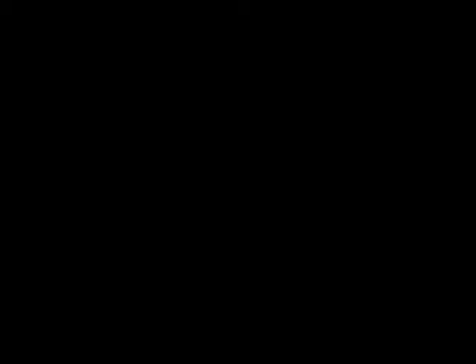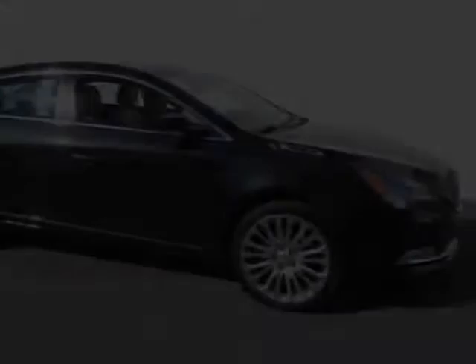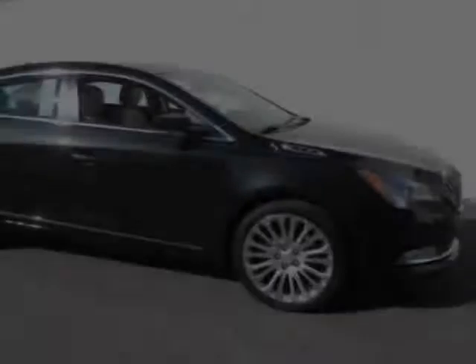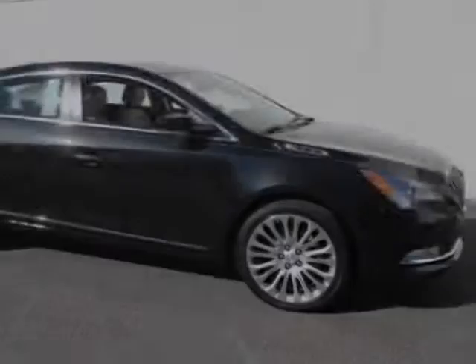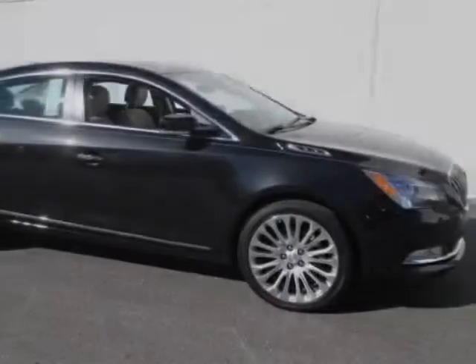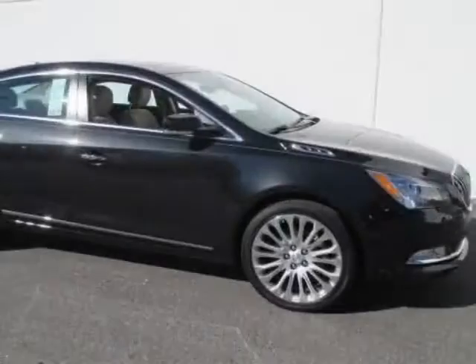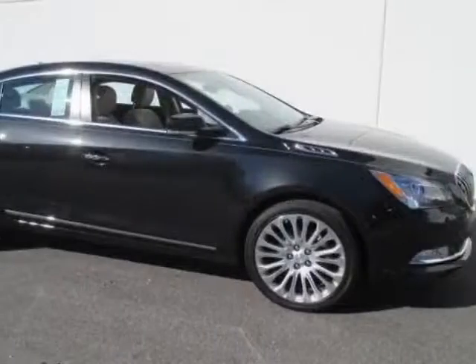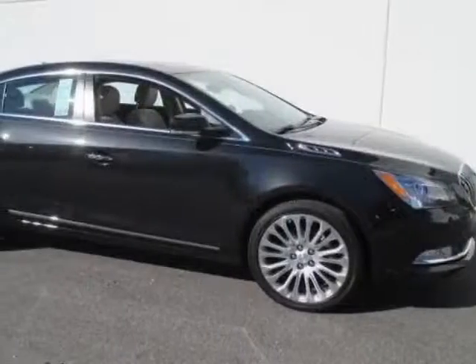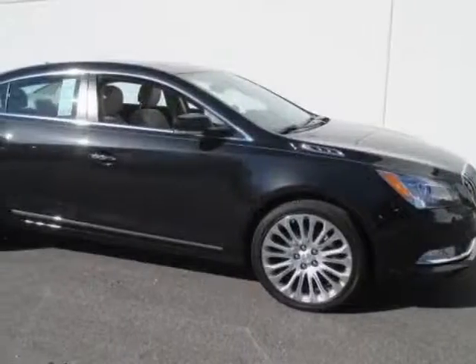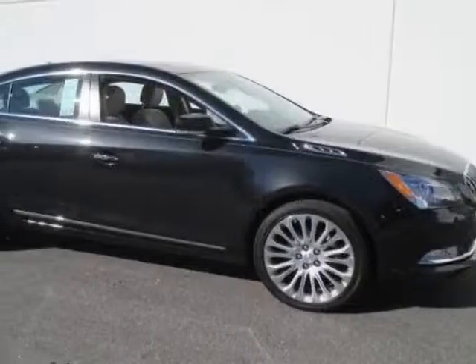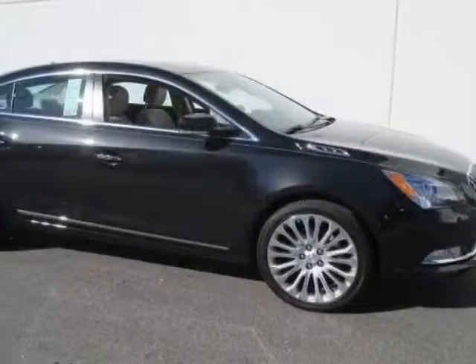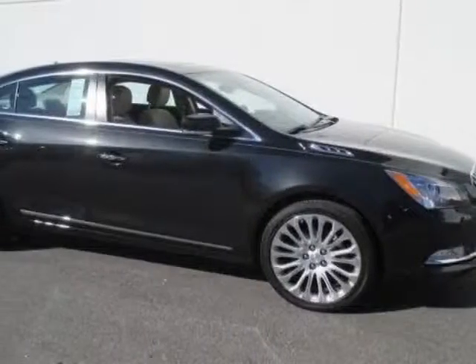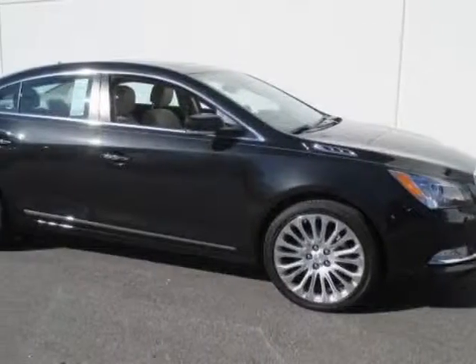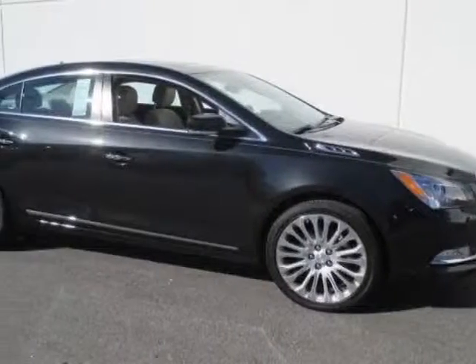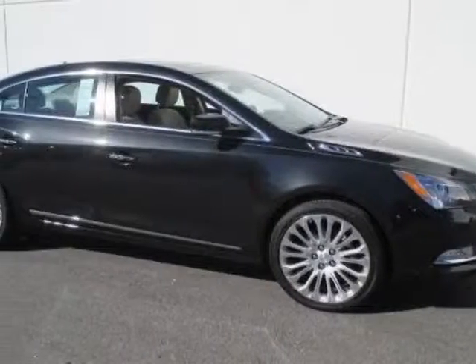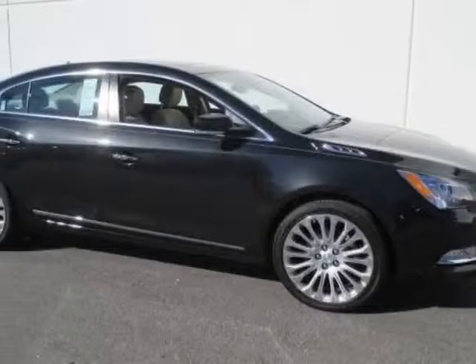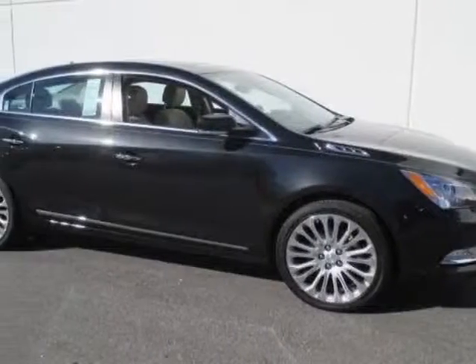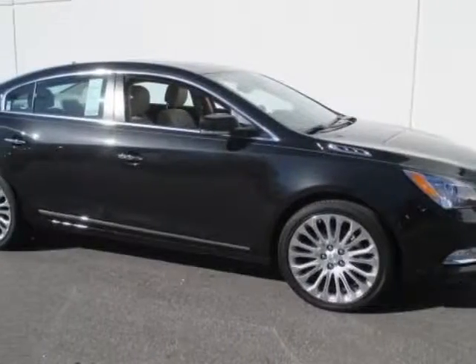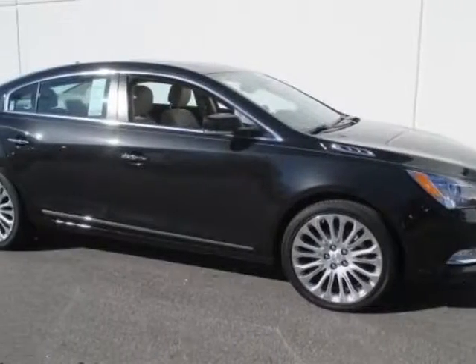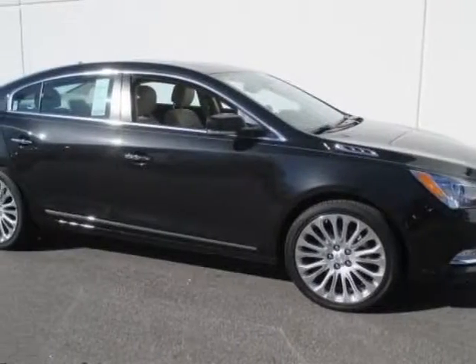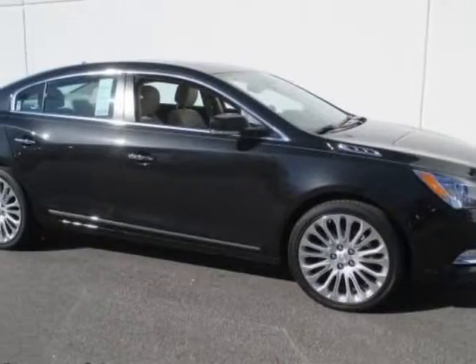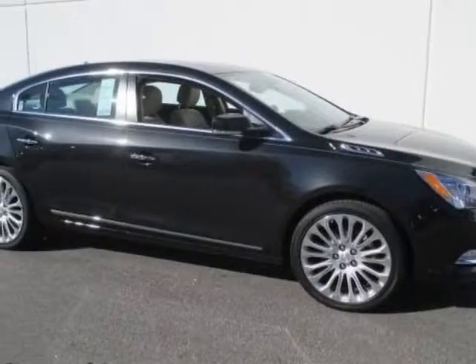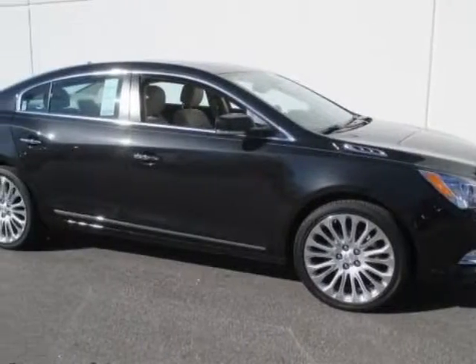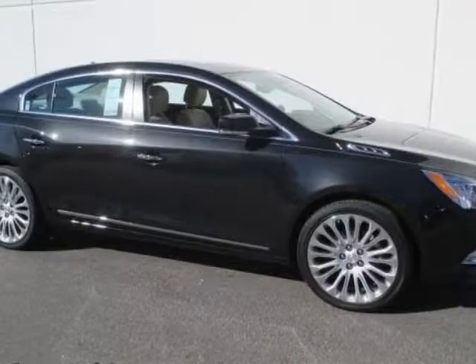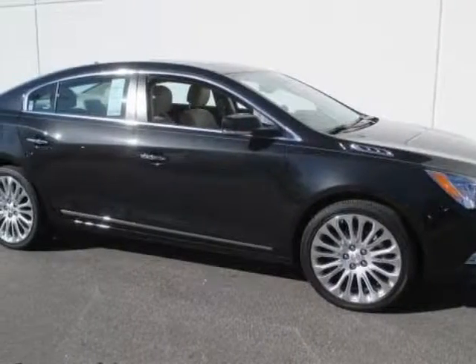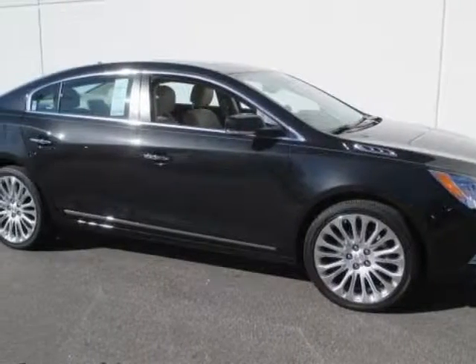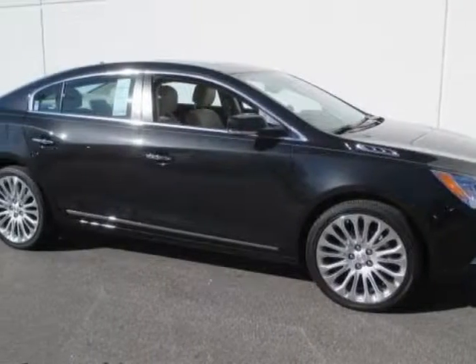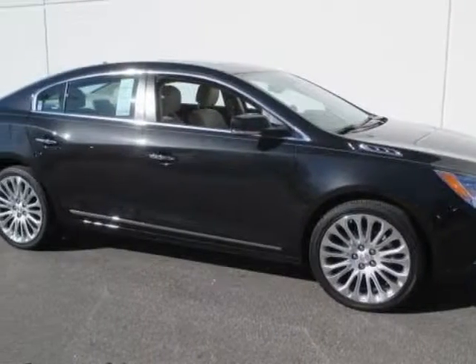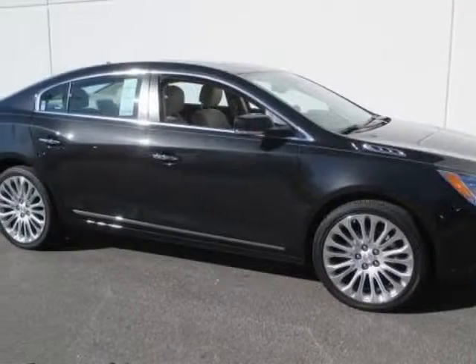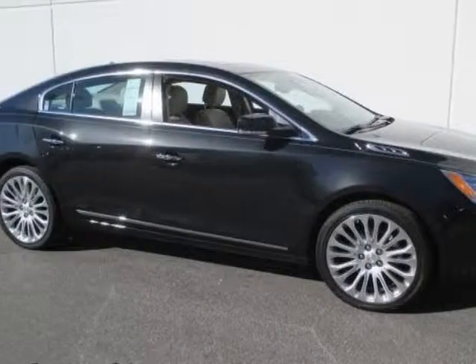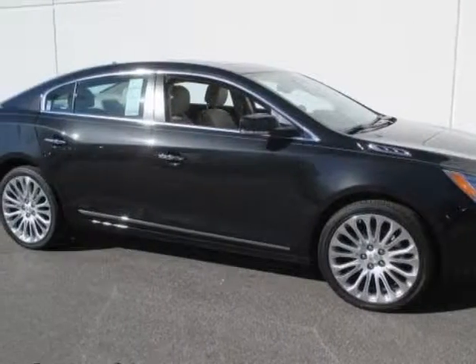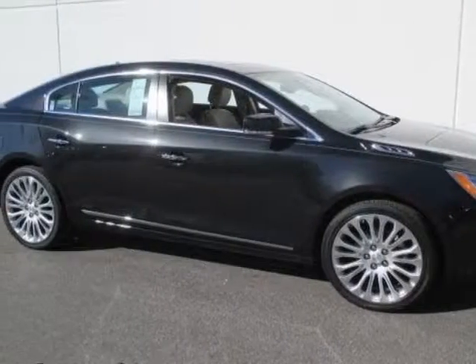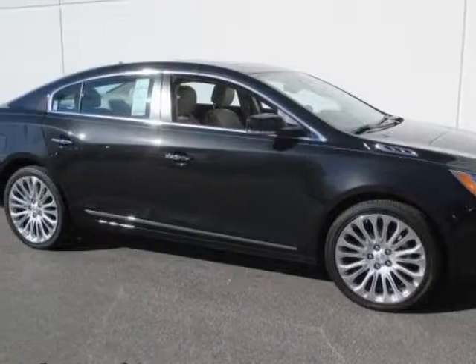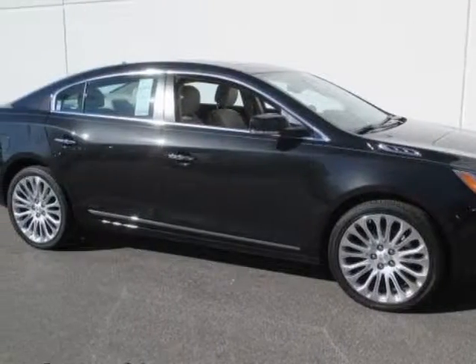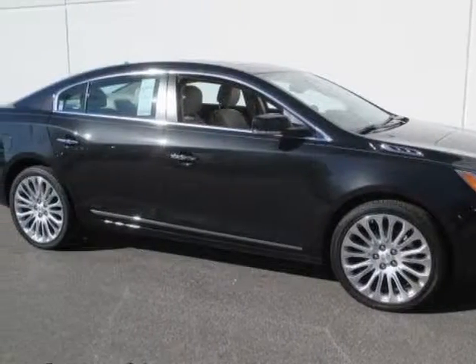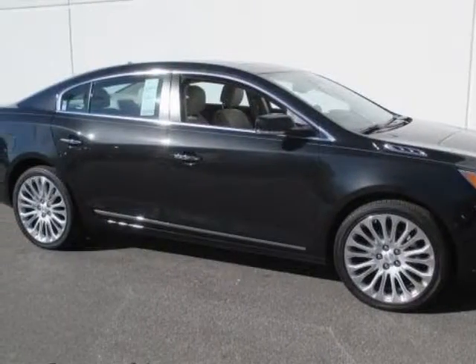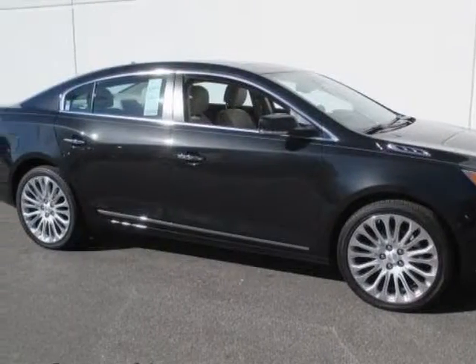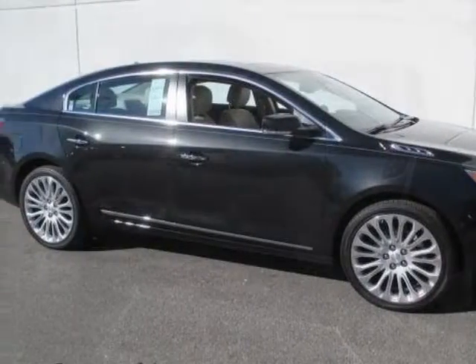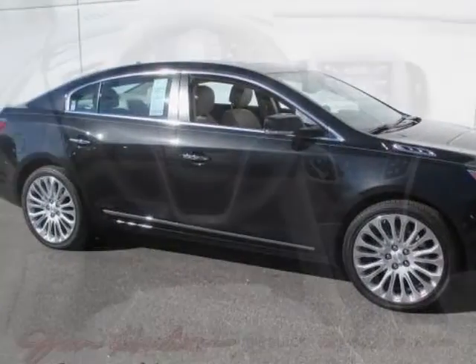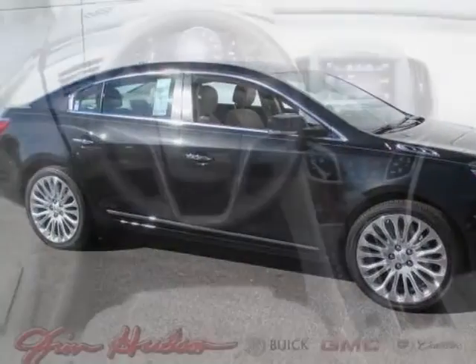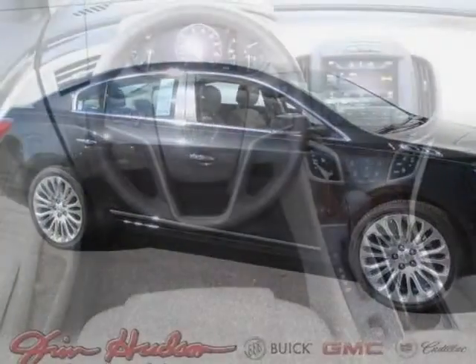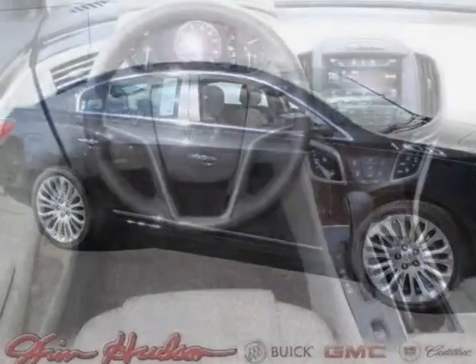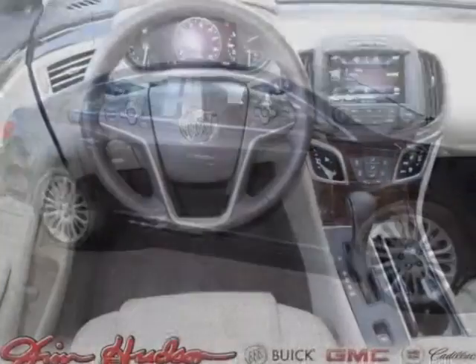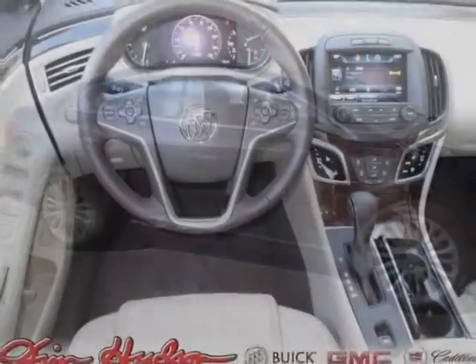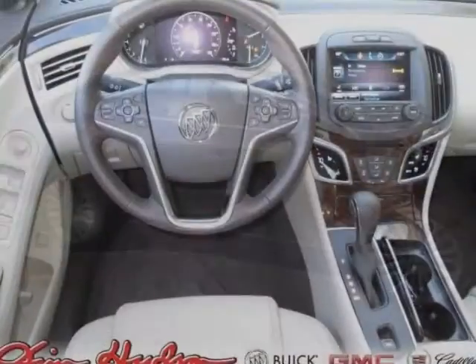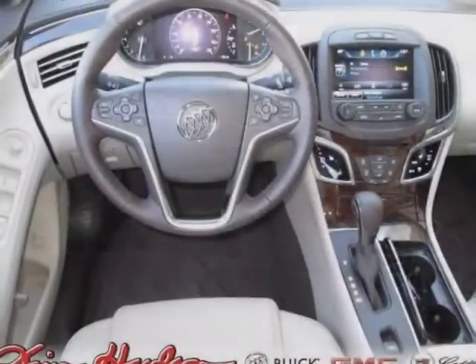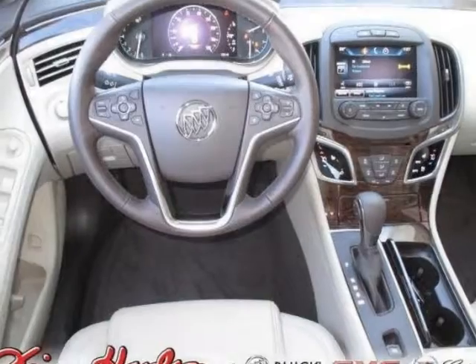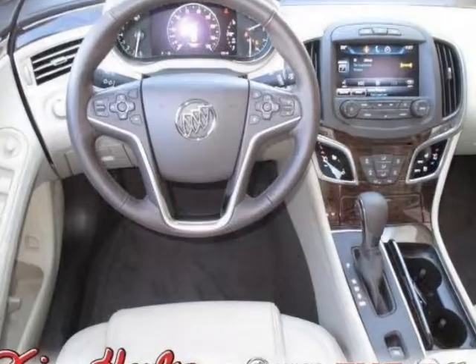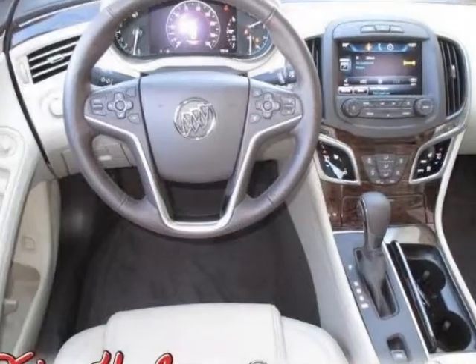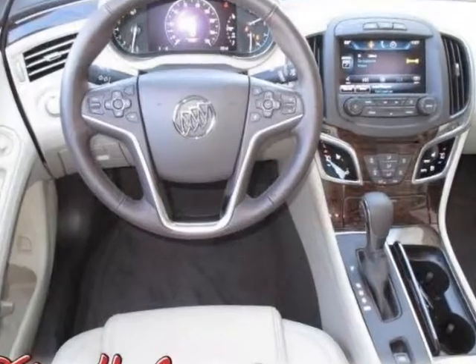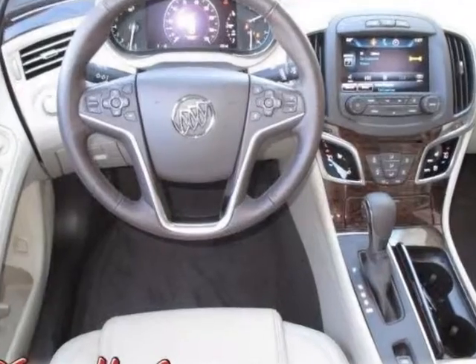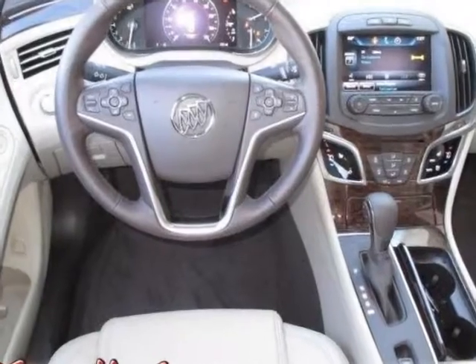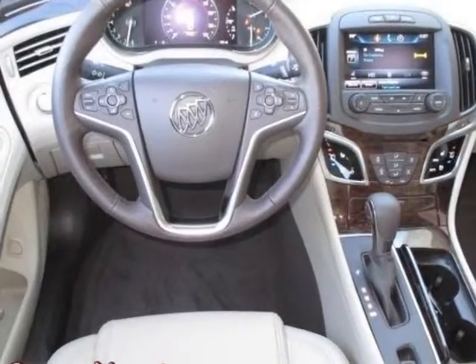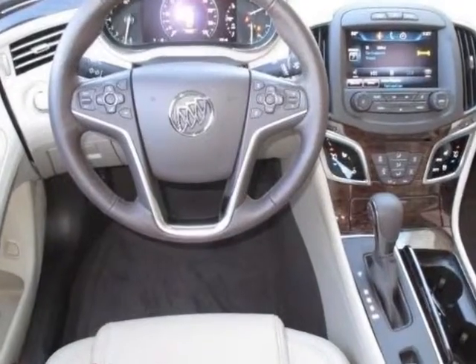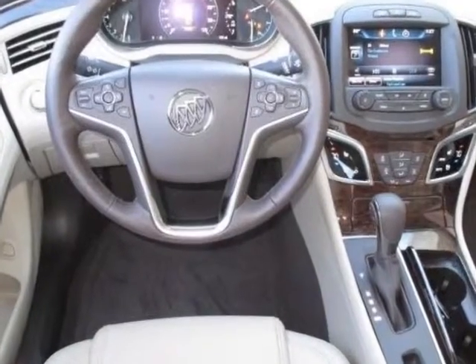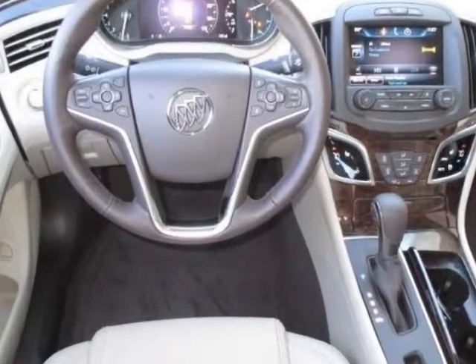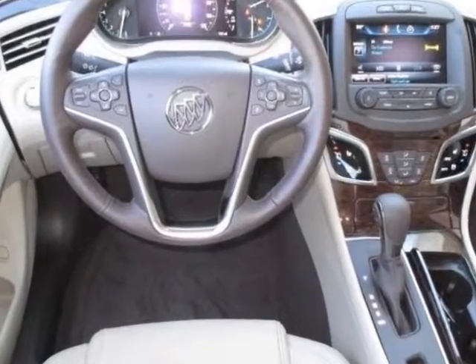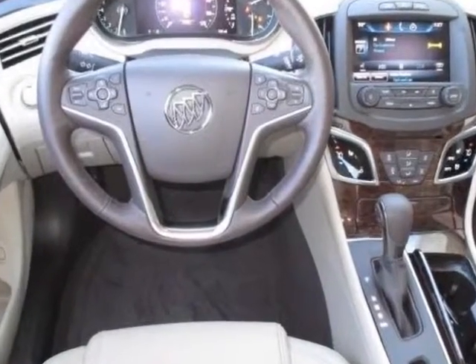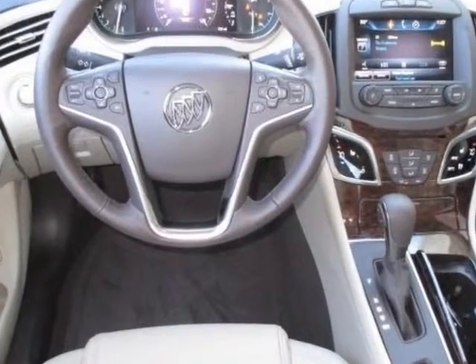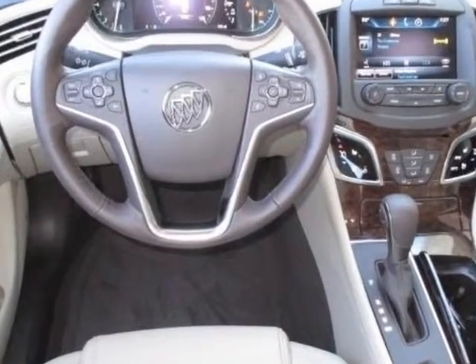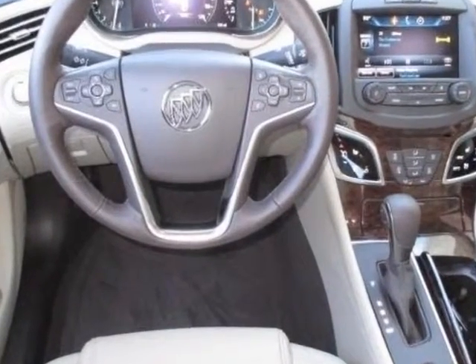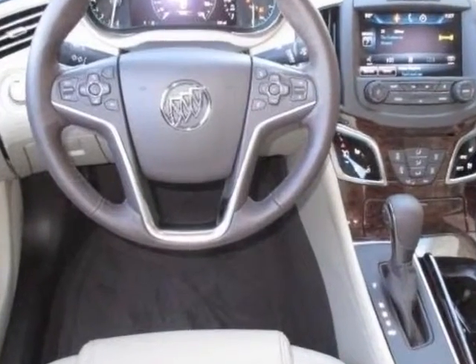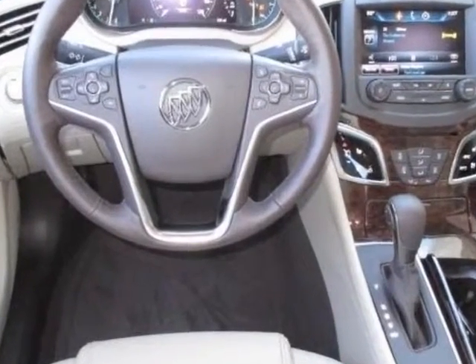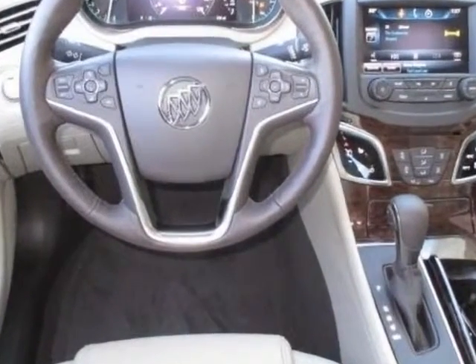Check out this new 2014 Buick LaCrosse. For your protection, this vehicle has a full factory warranty.